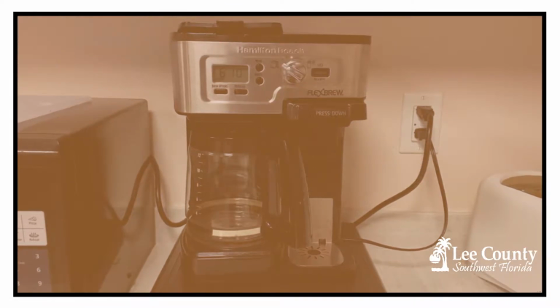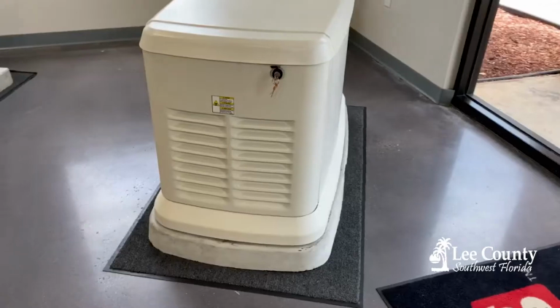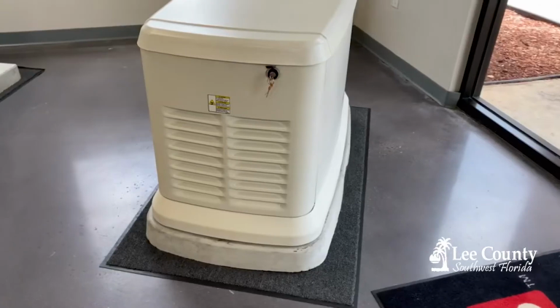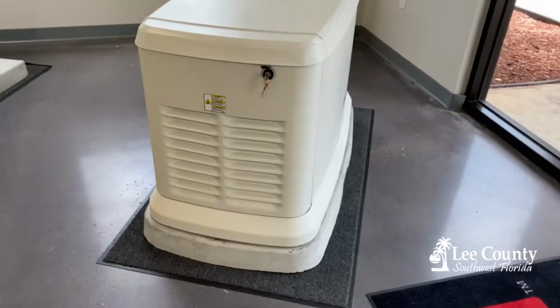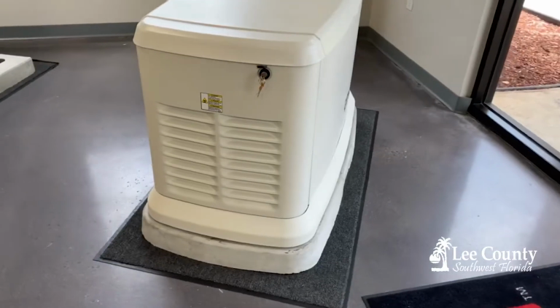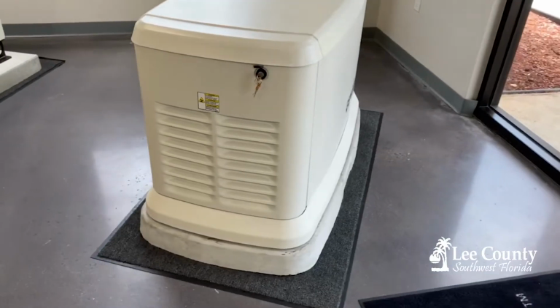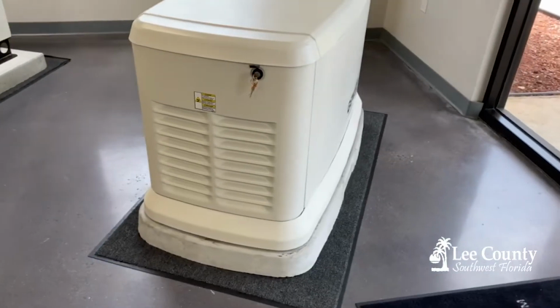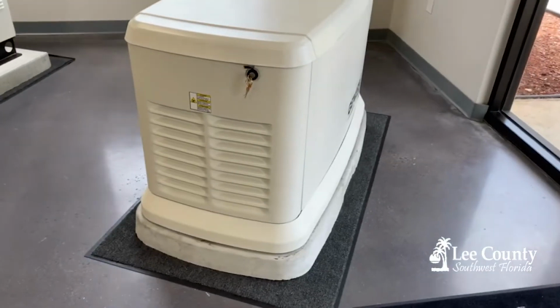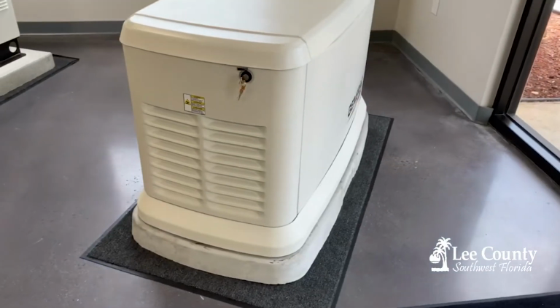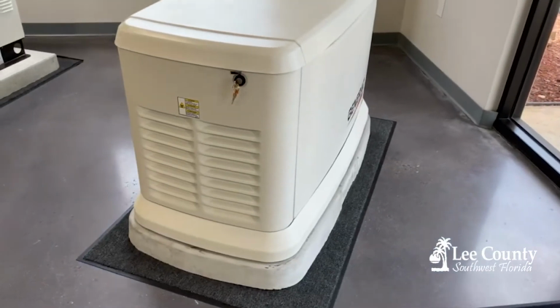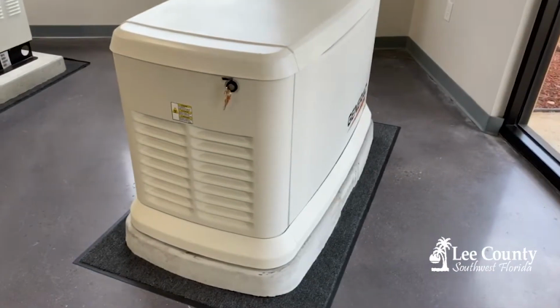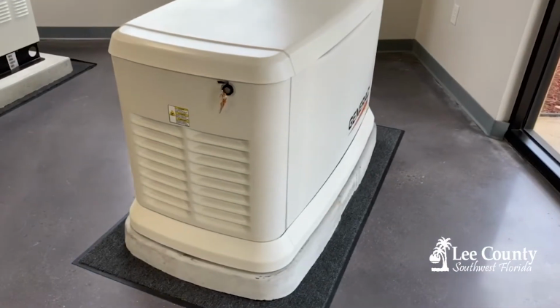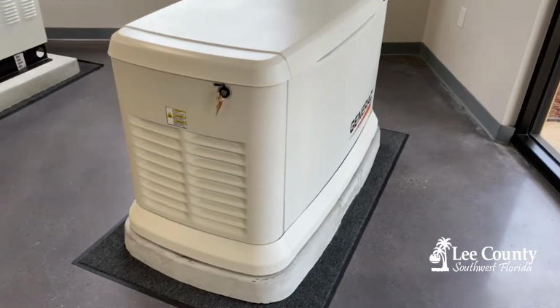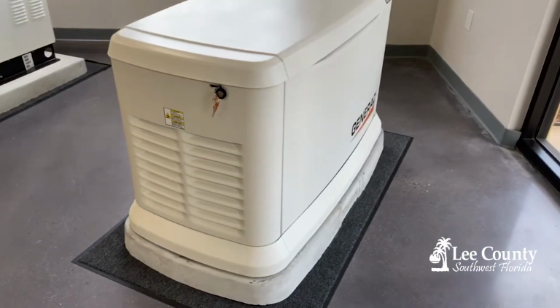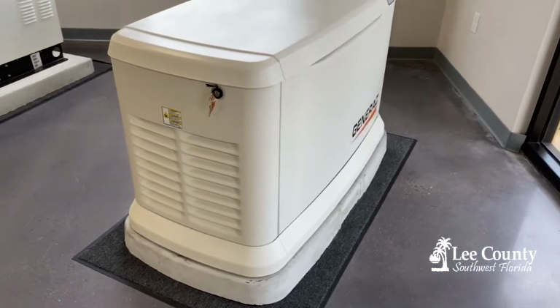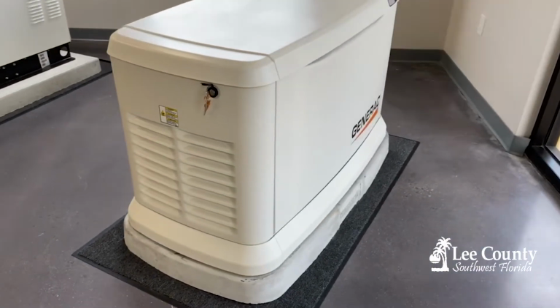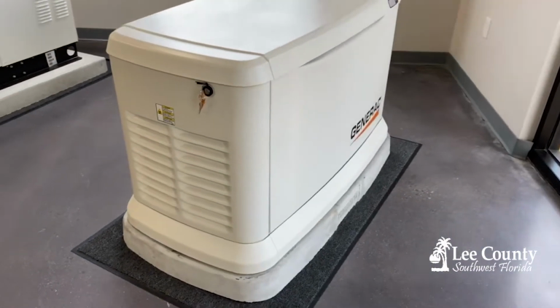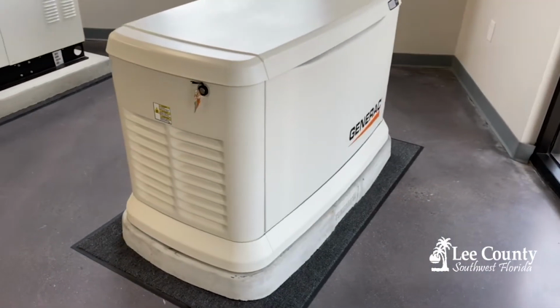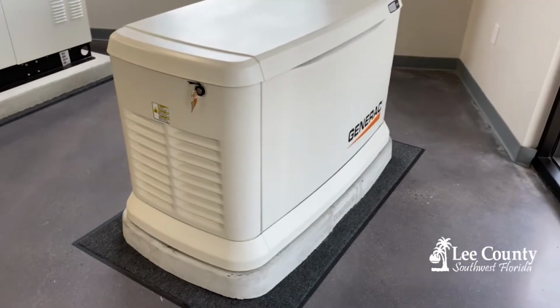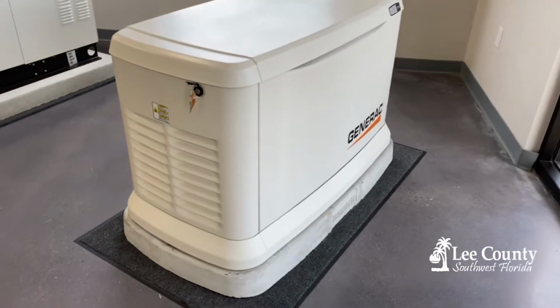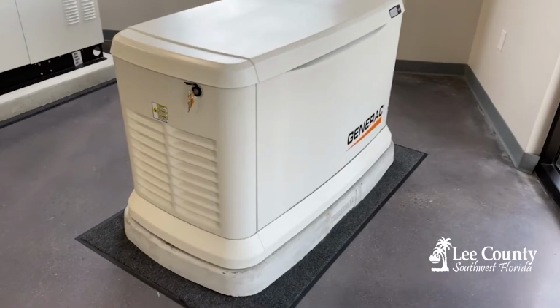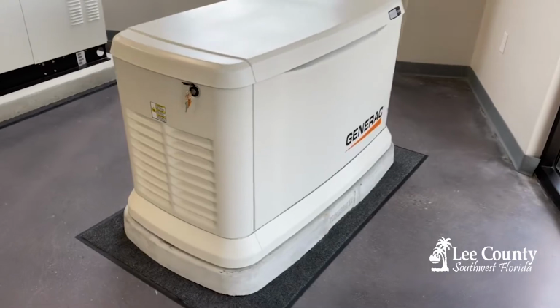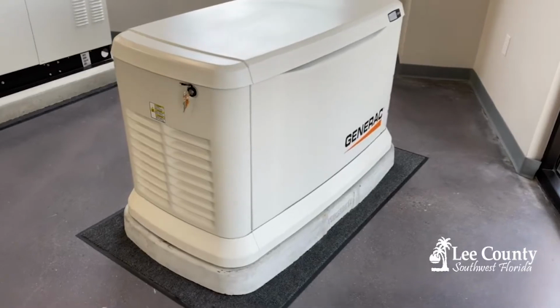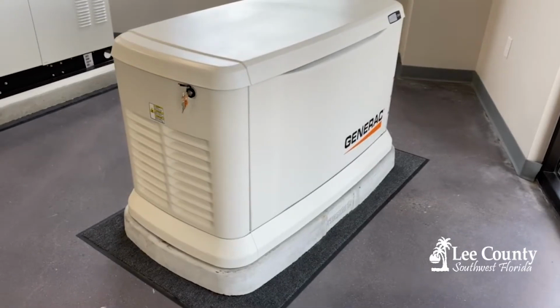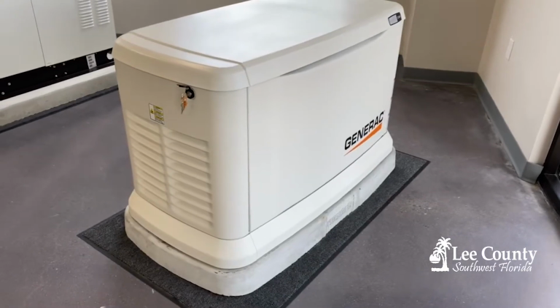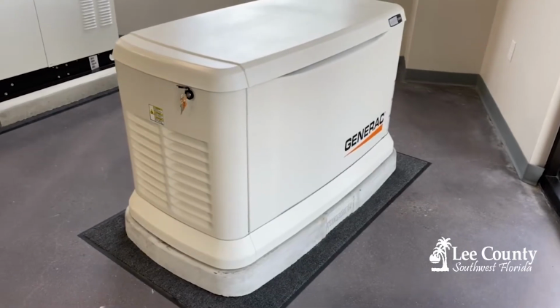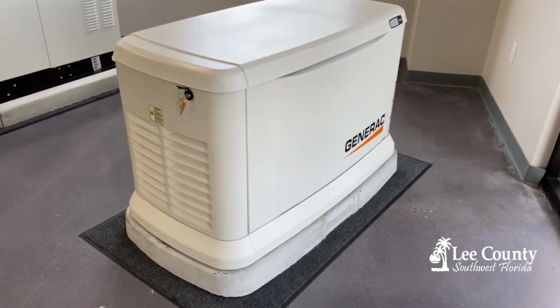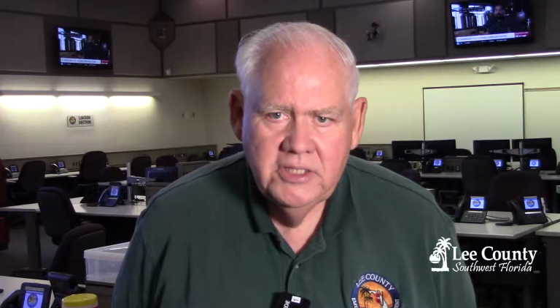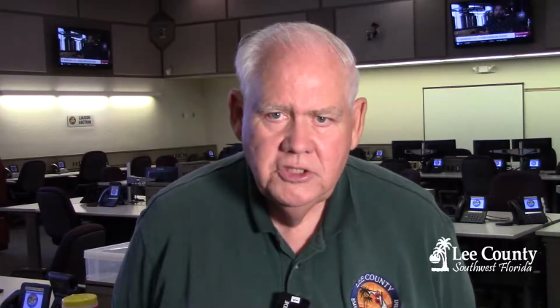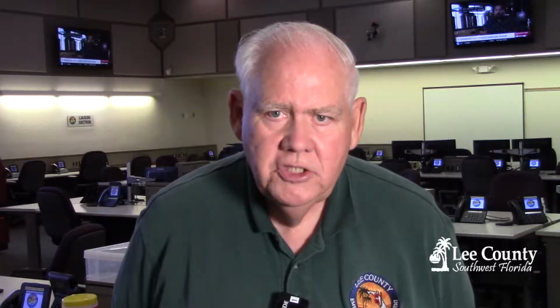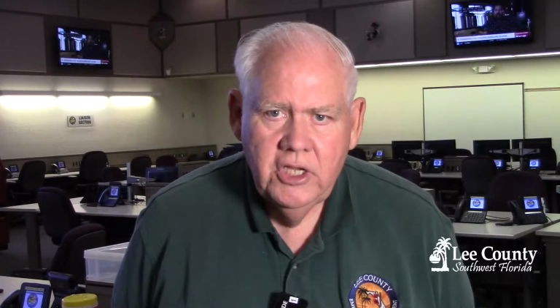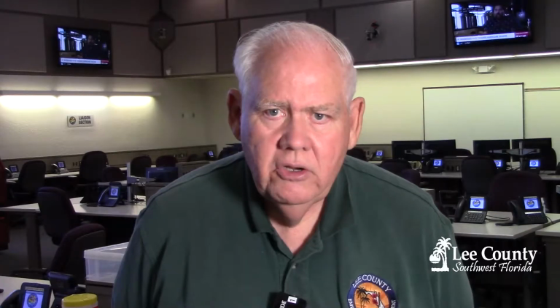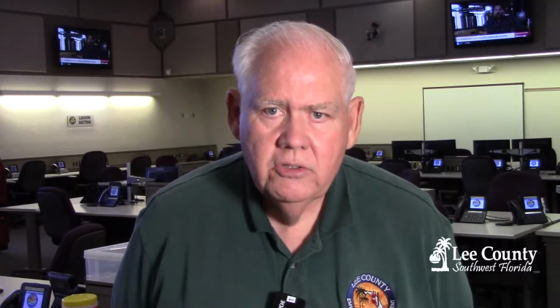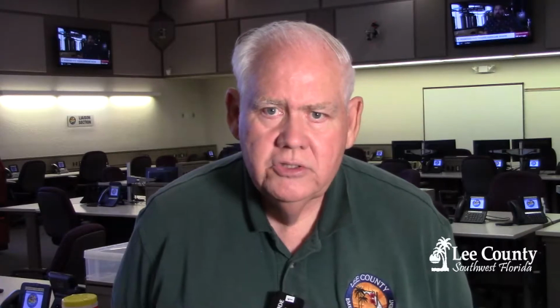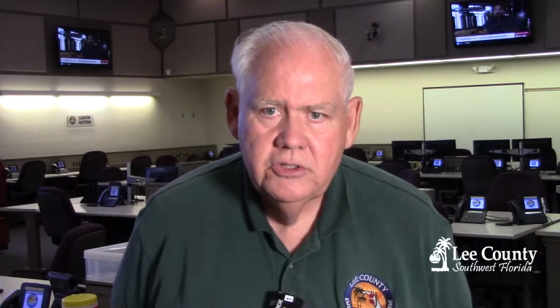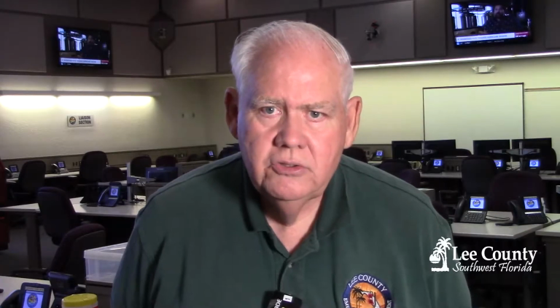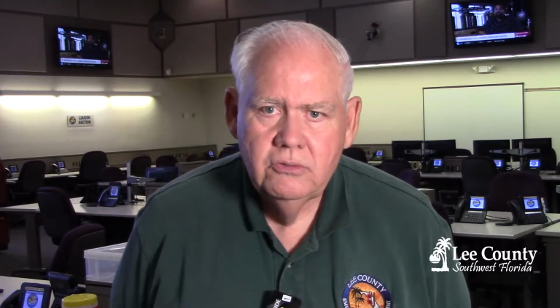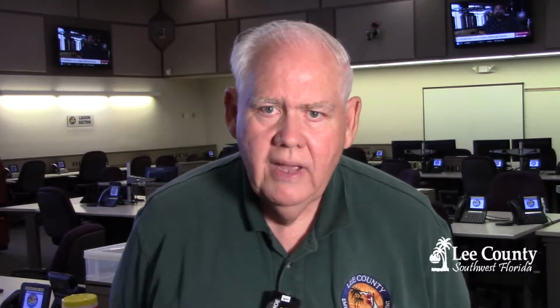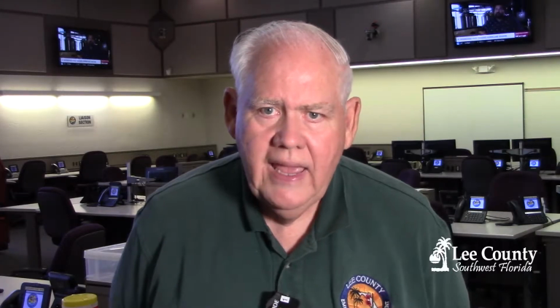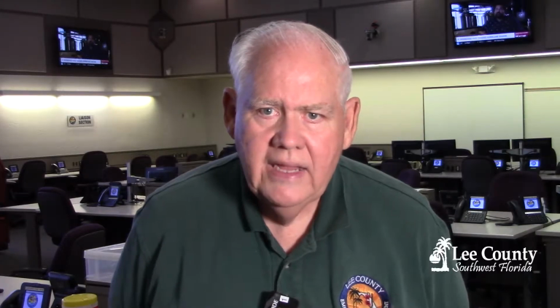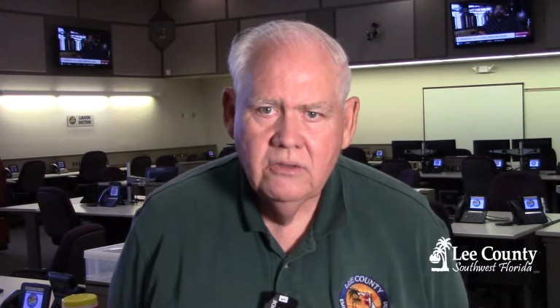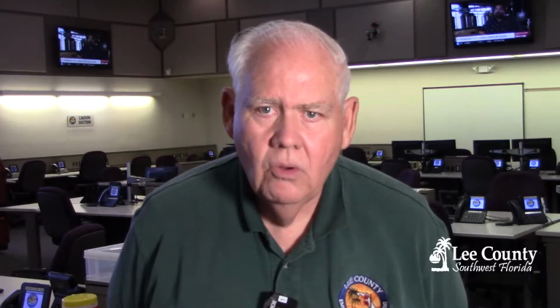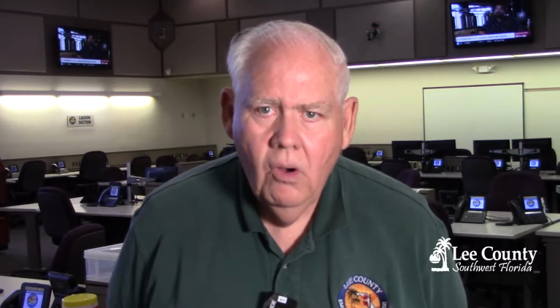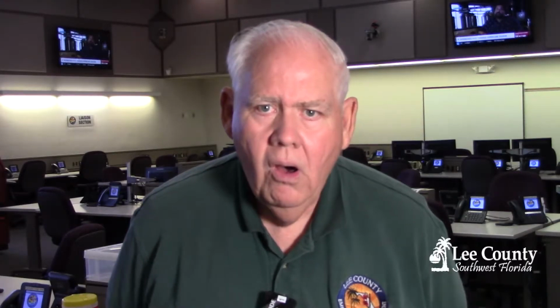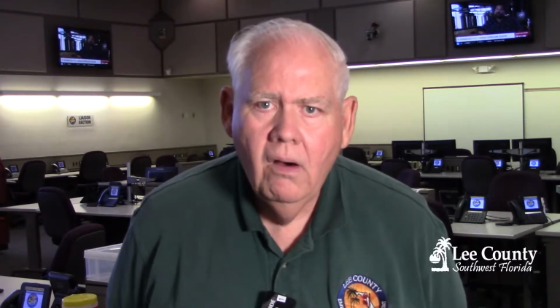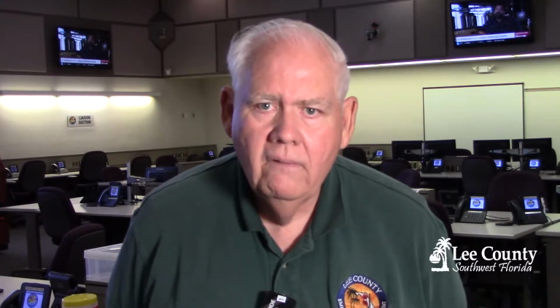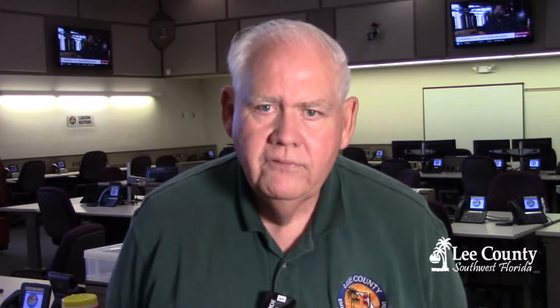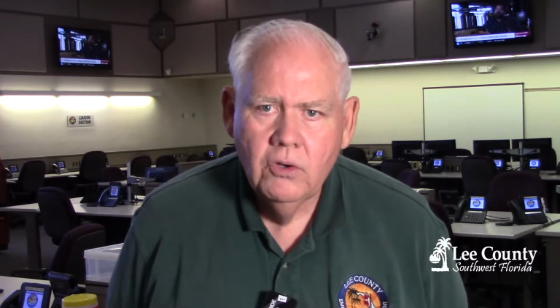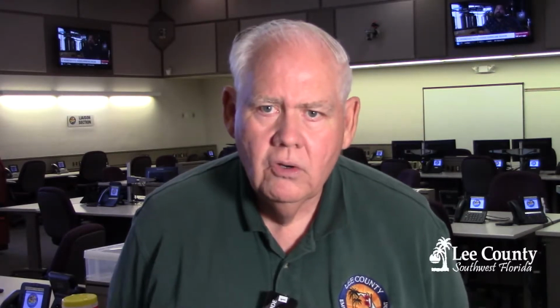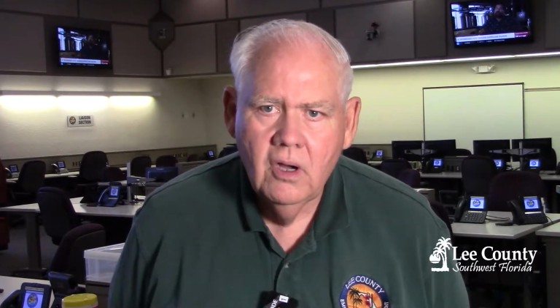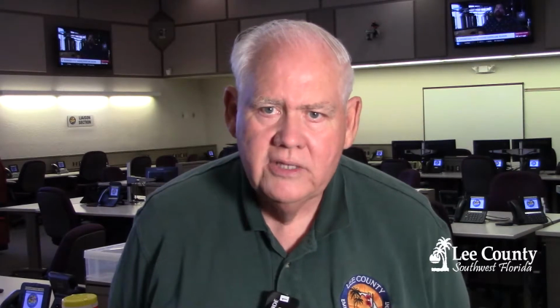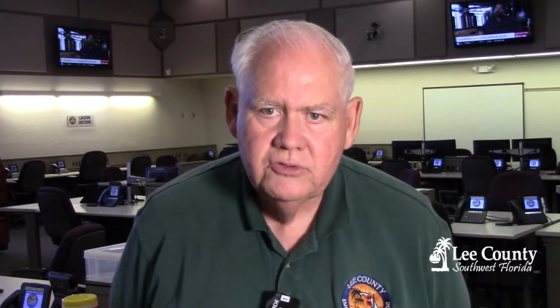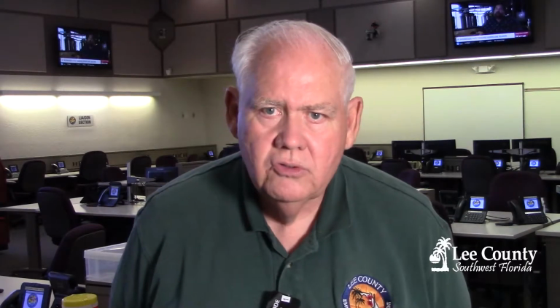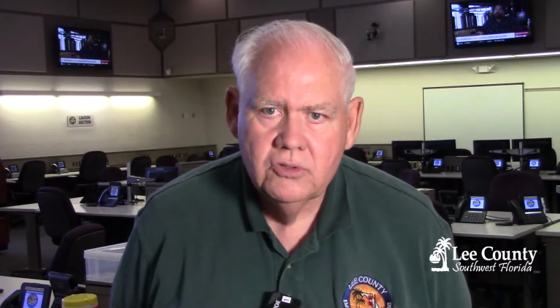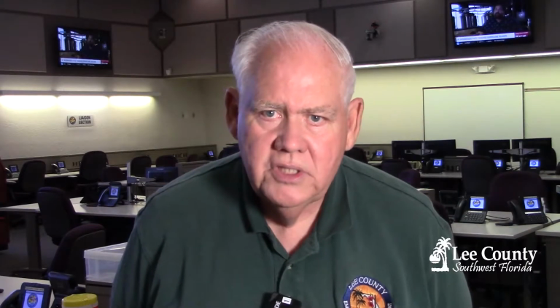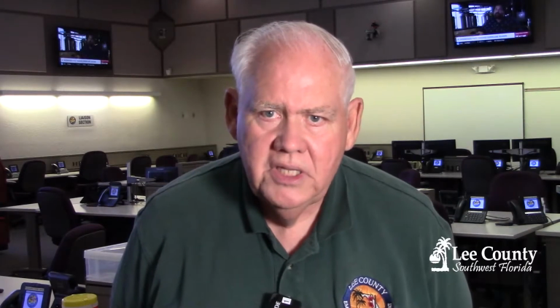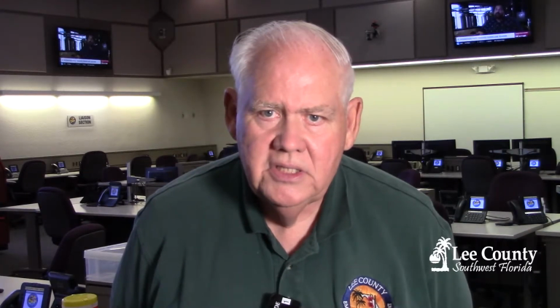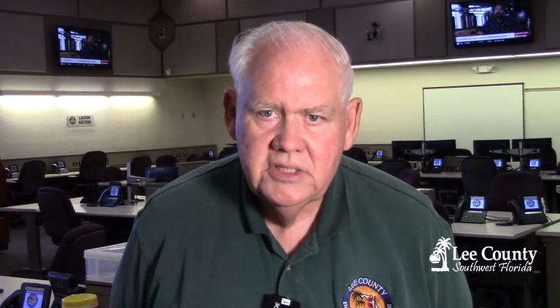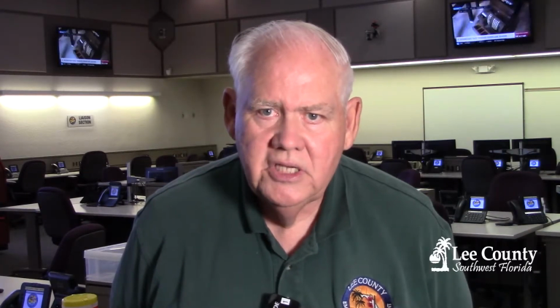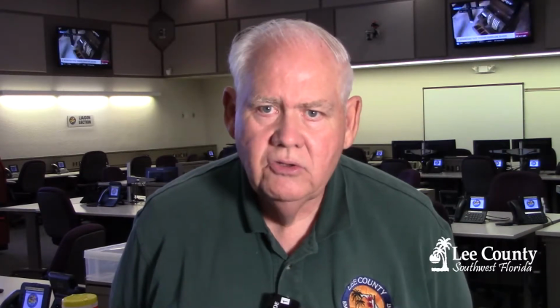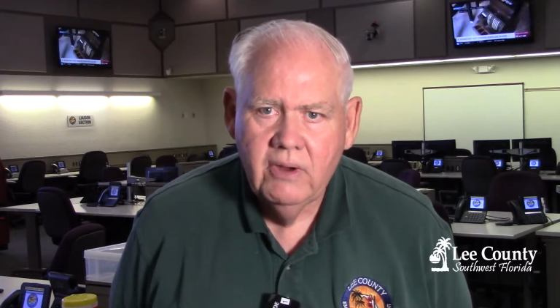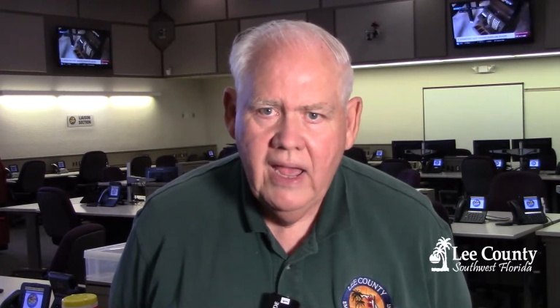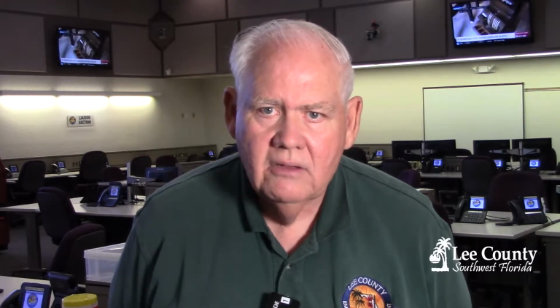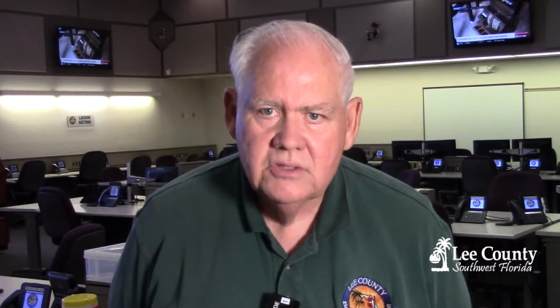An in-house generator, of course, would be engineered to handle all of your electrical needs in your house.